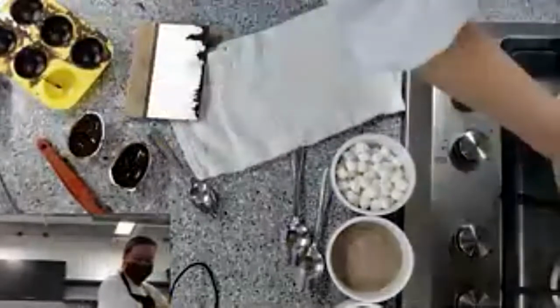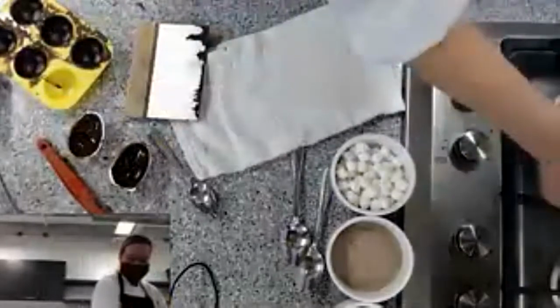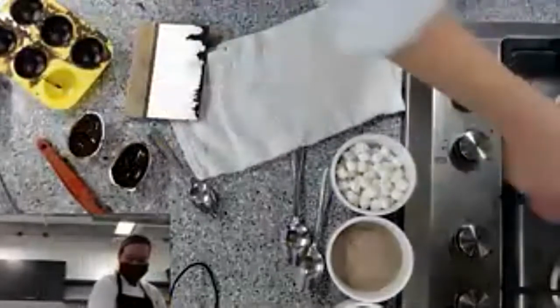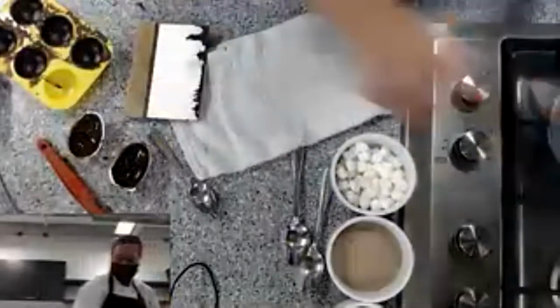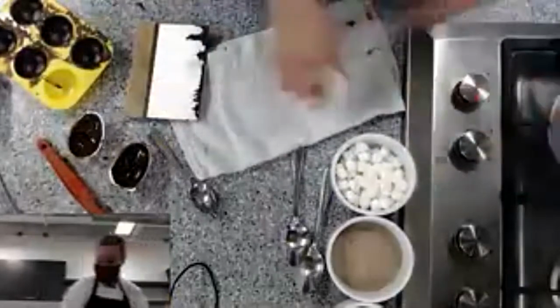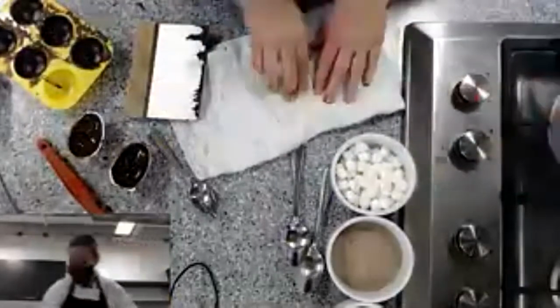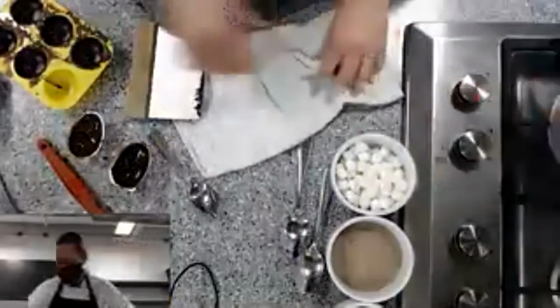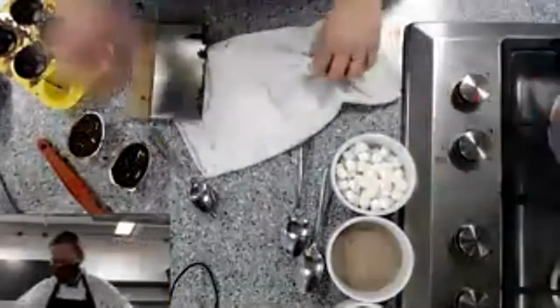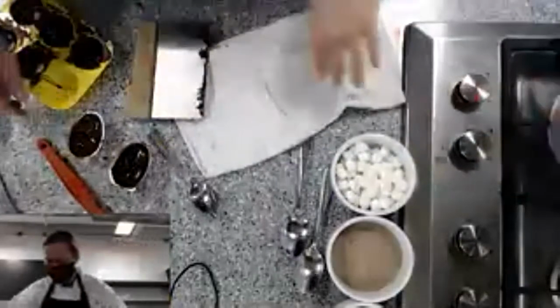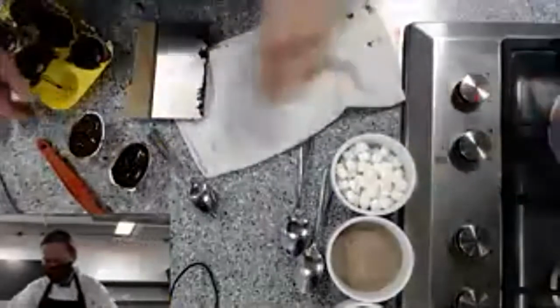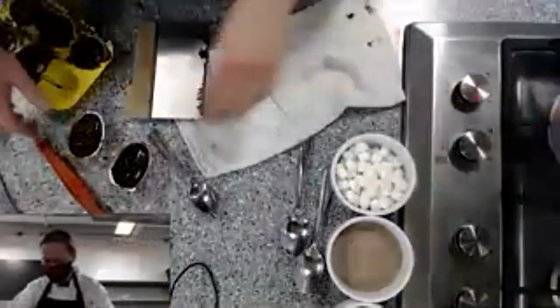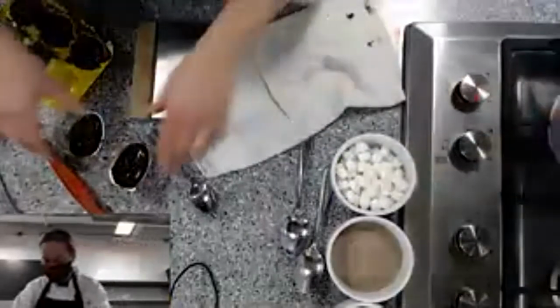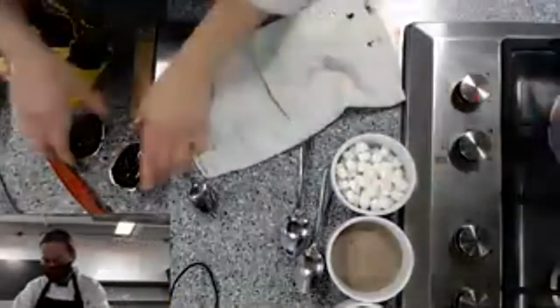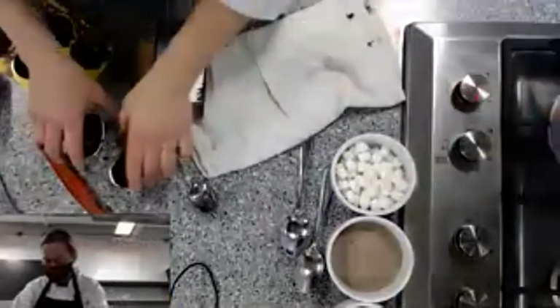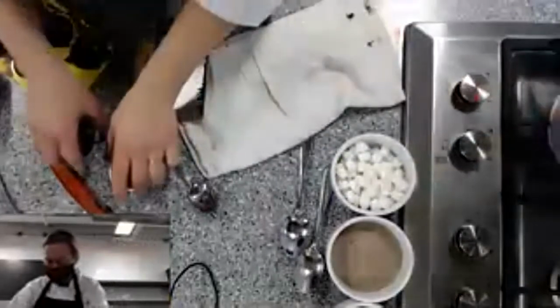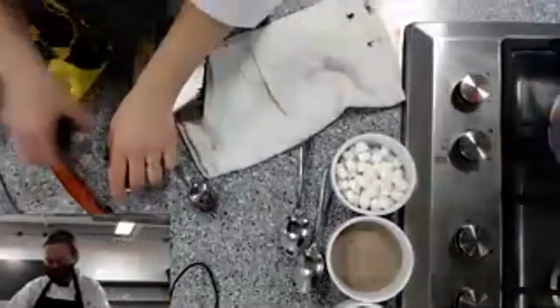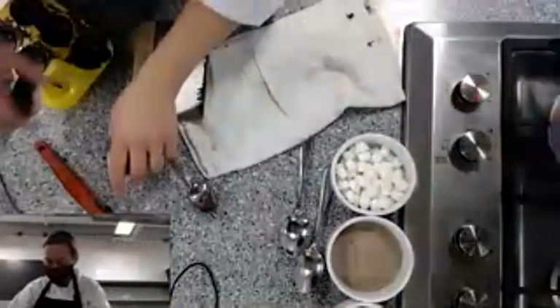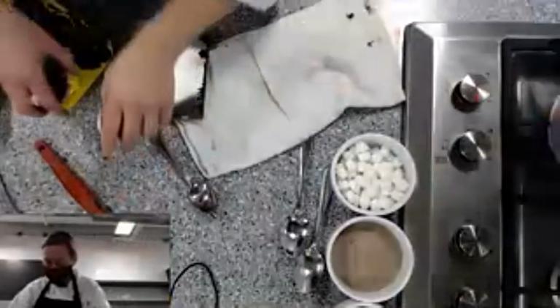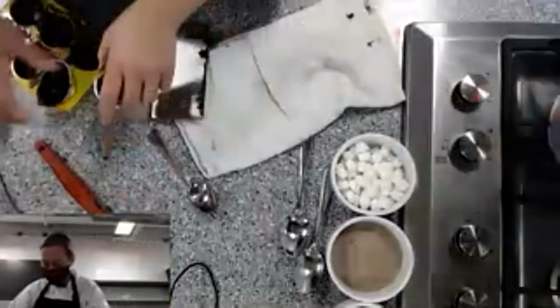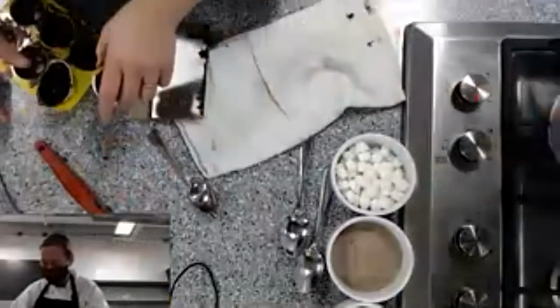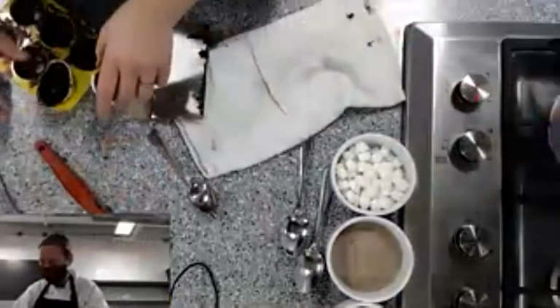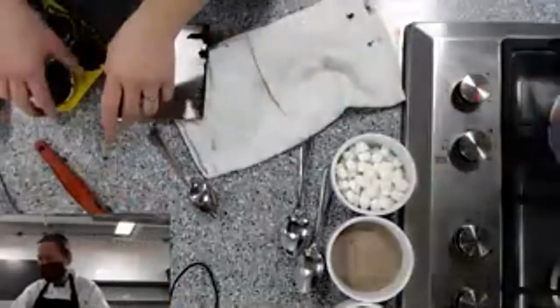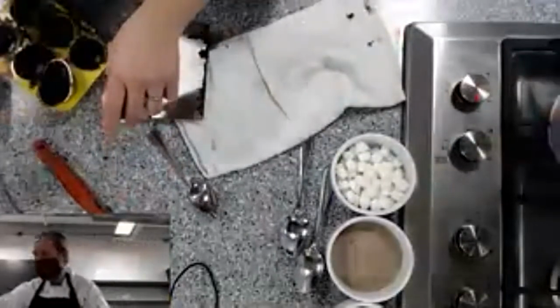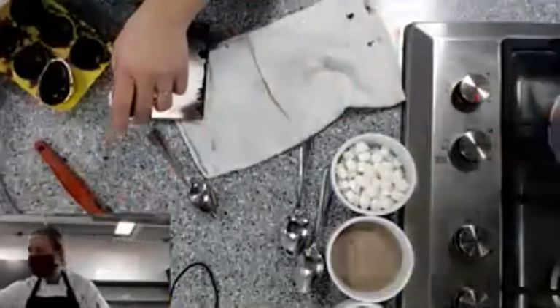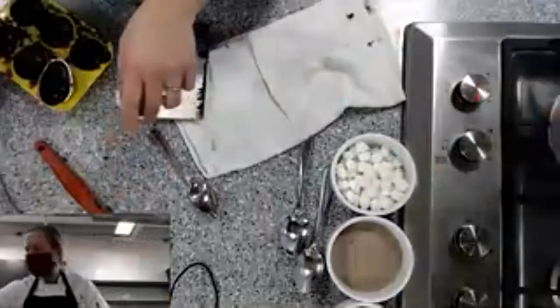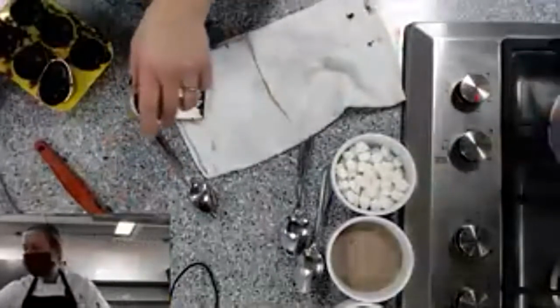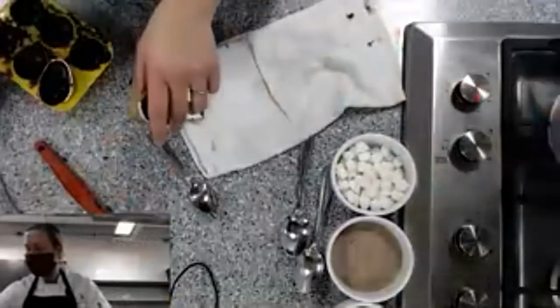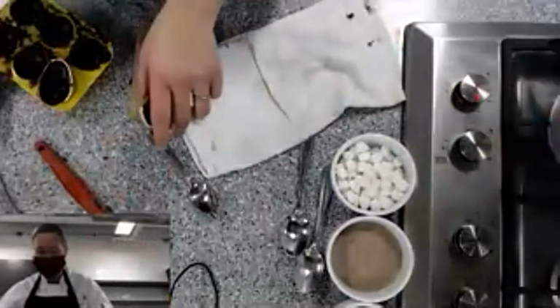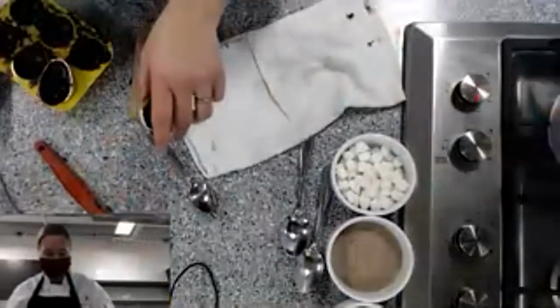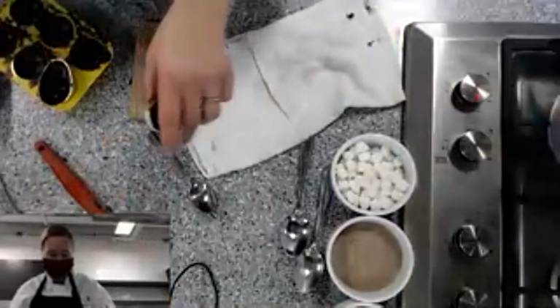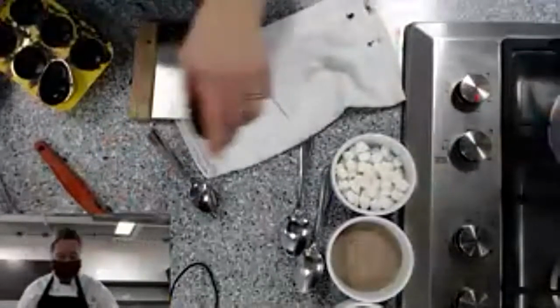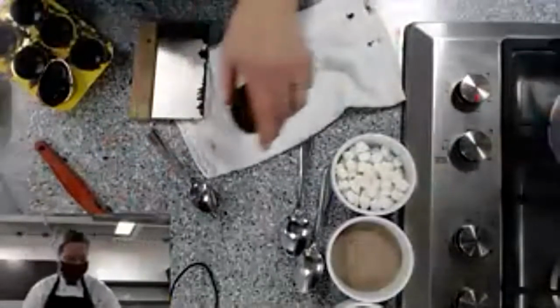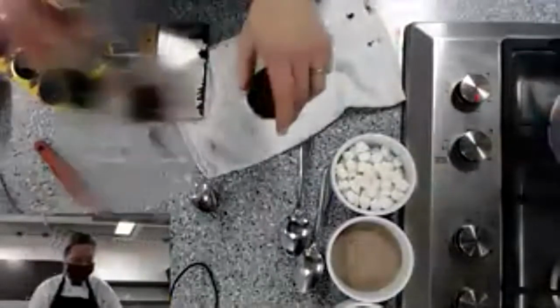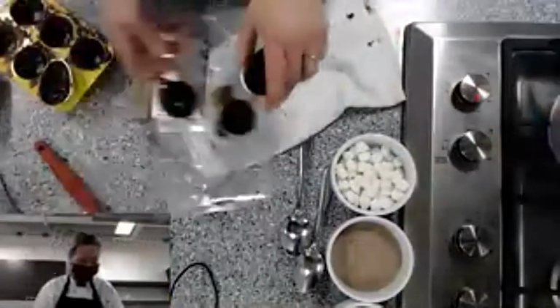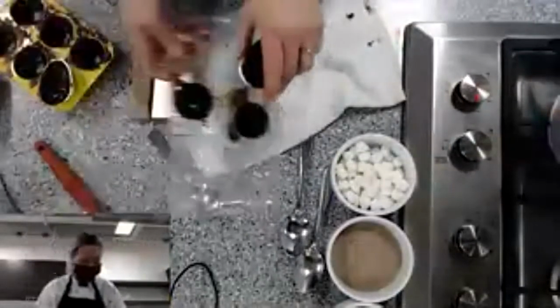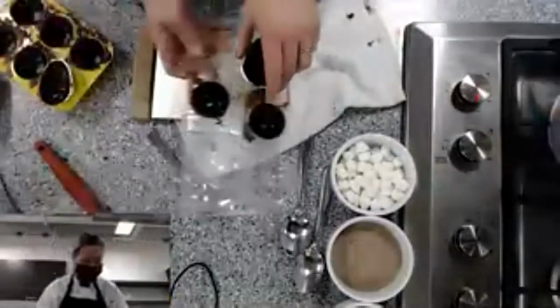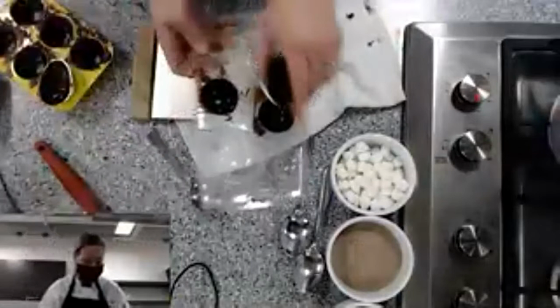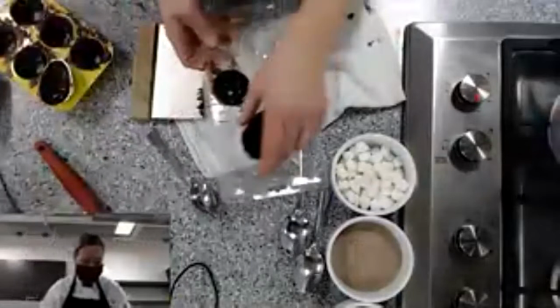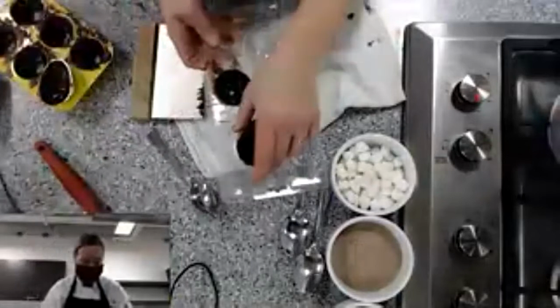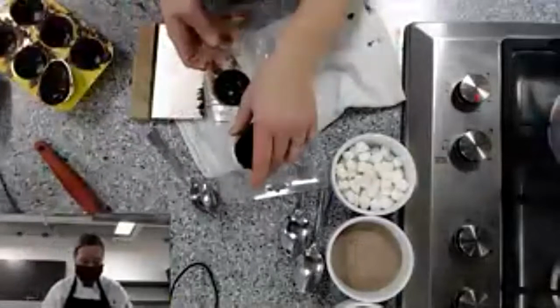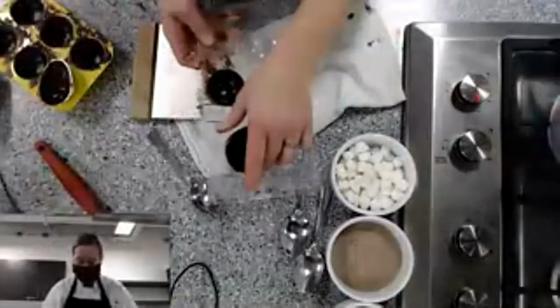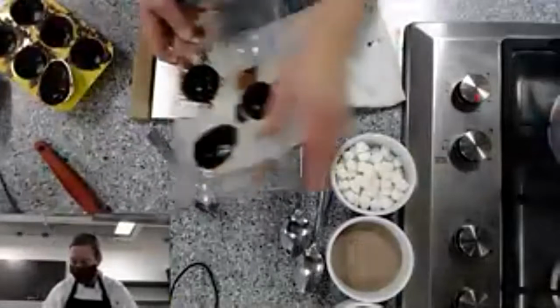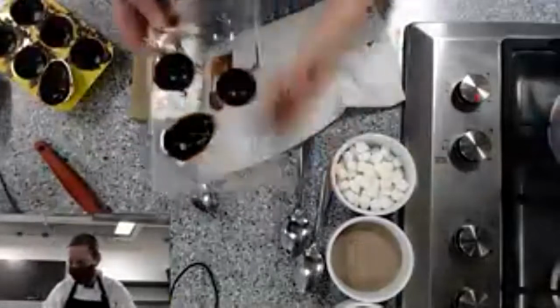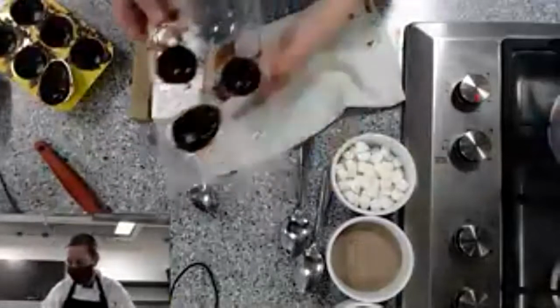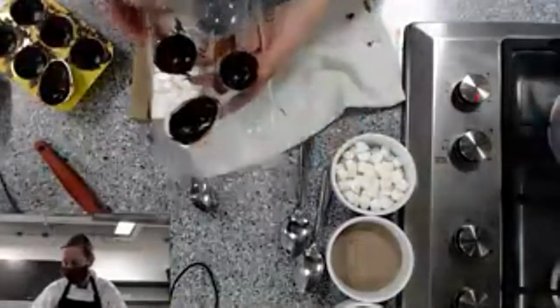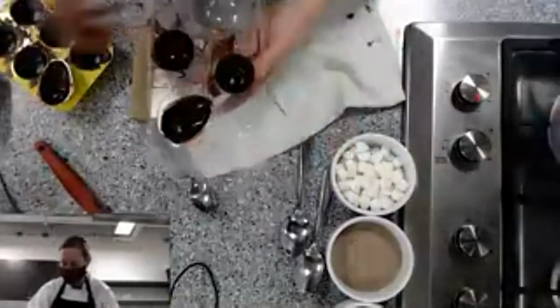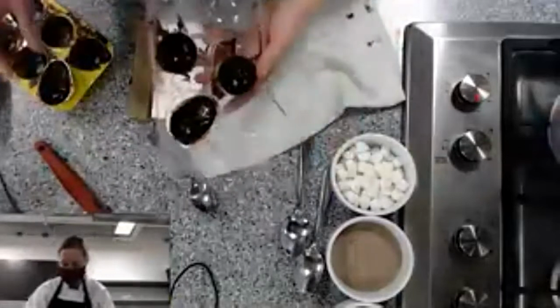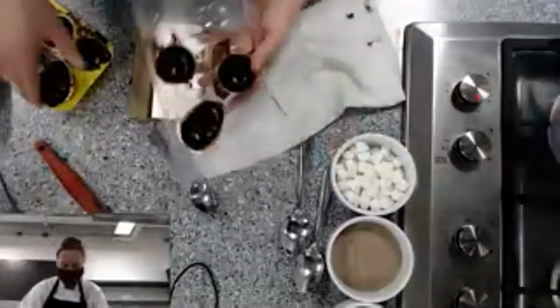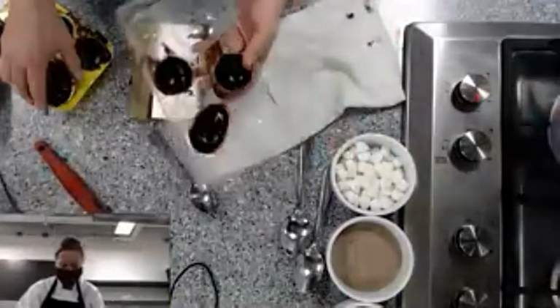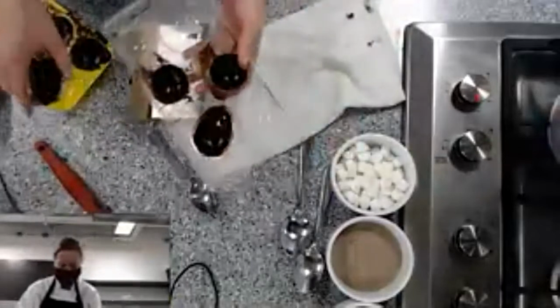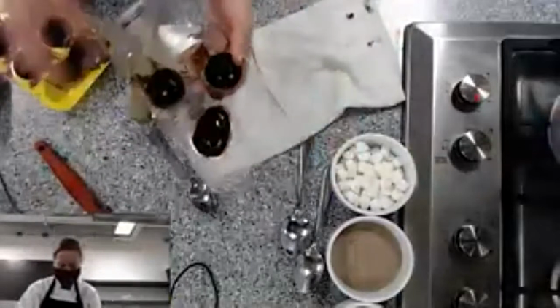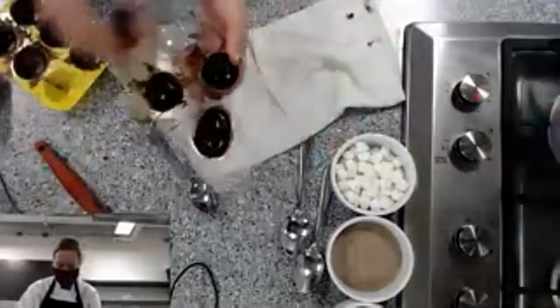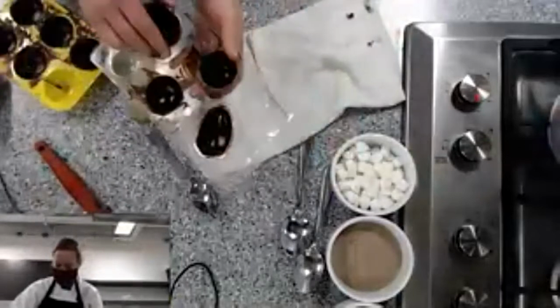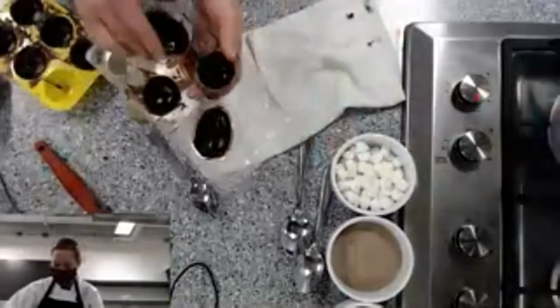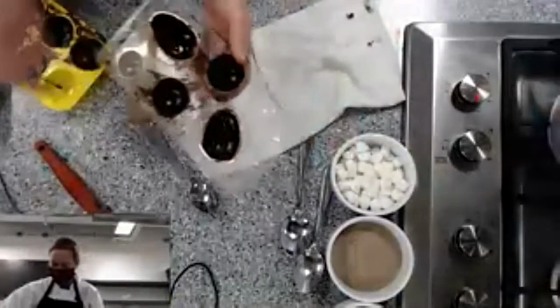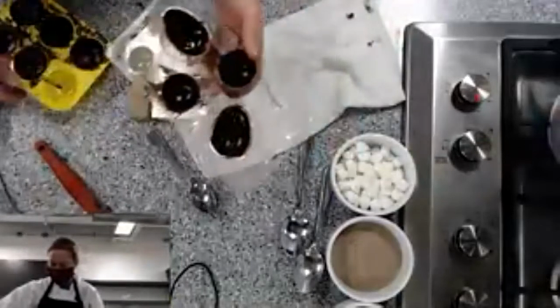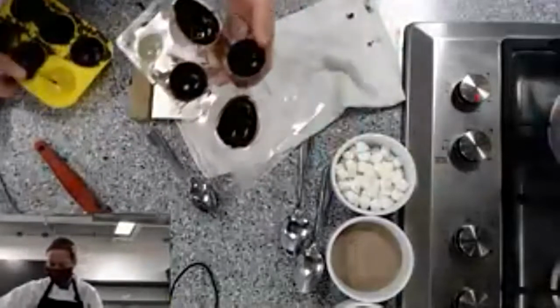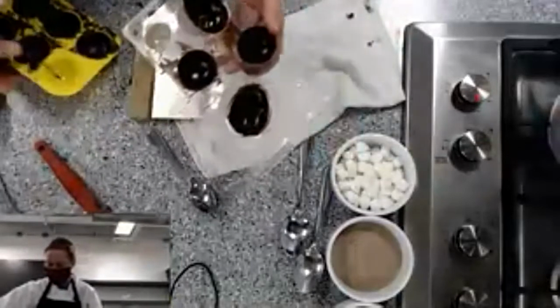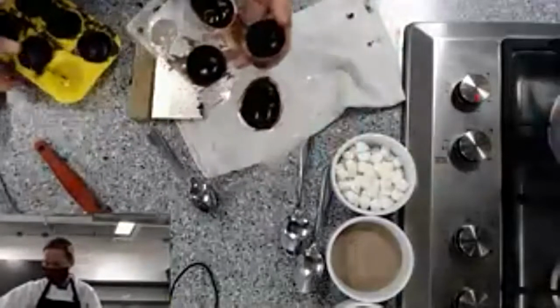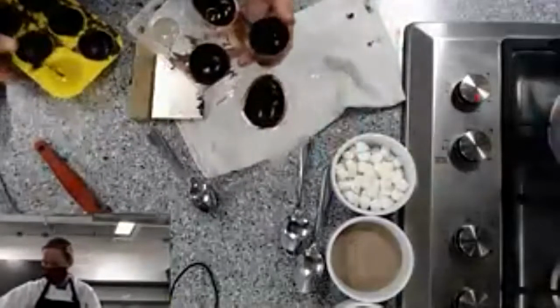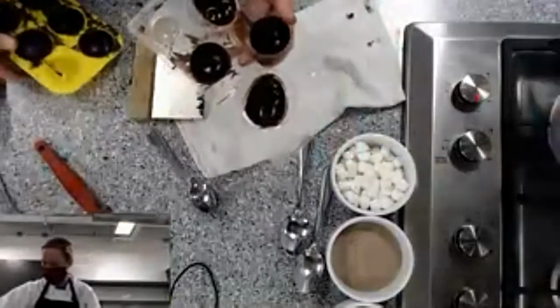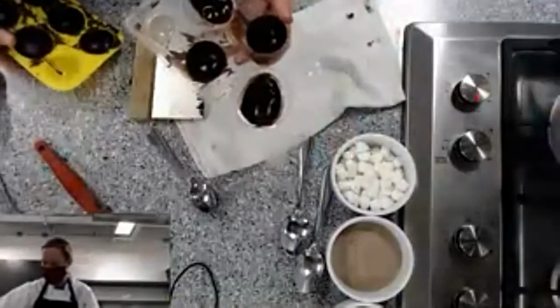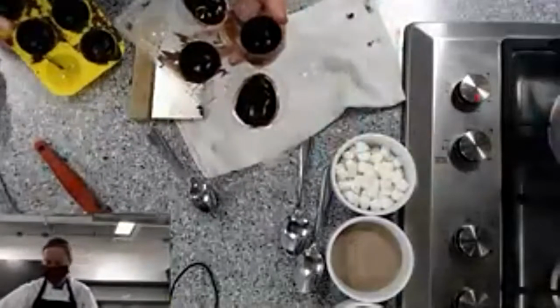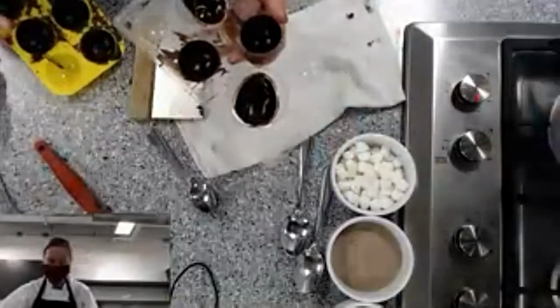I'm going to pop these into the fridge for a moment, and then we'll come back.